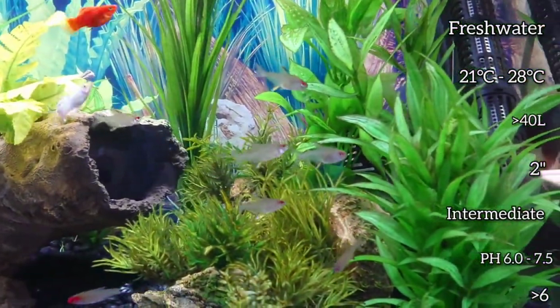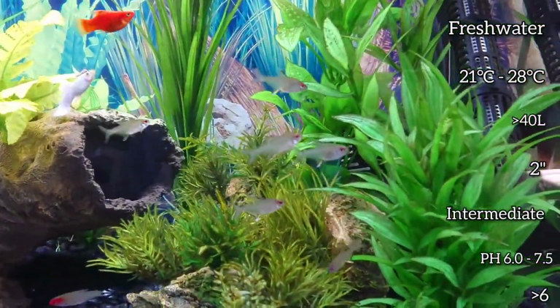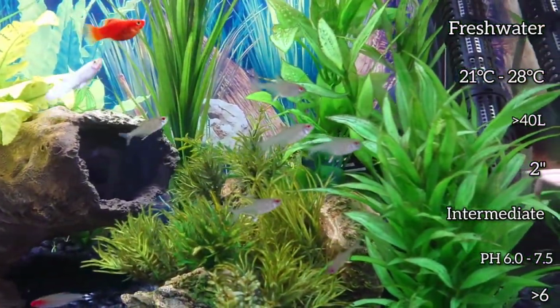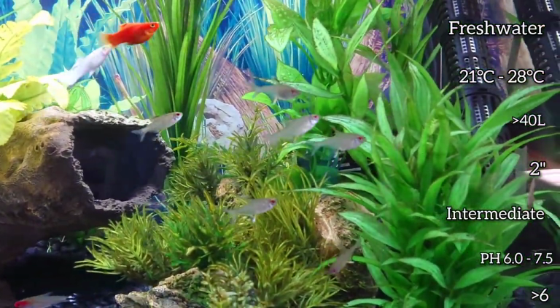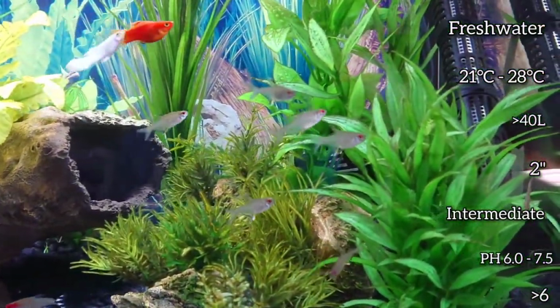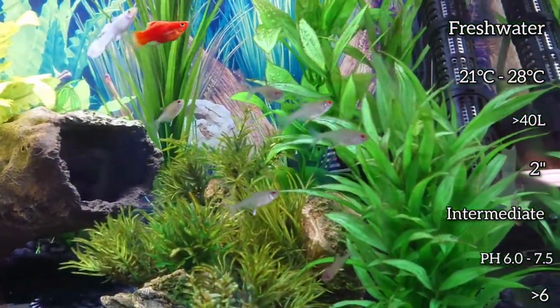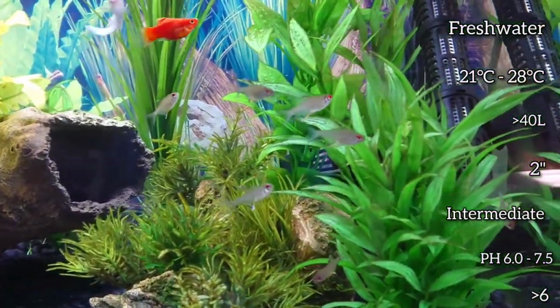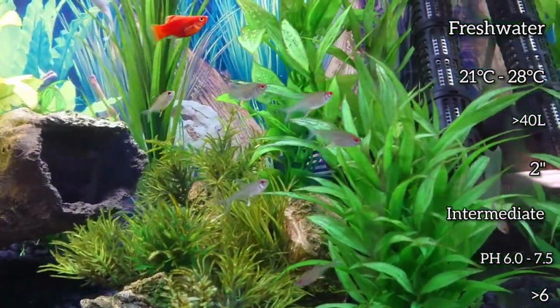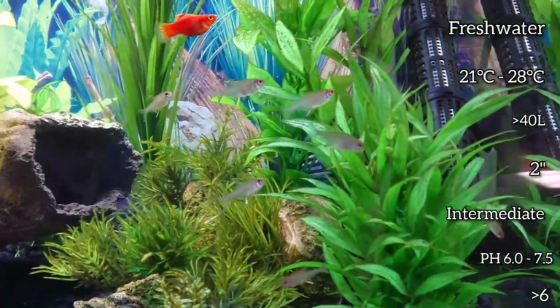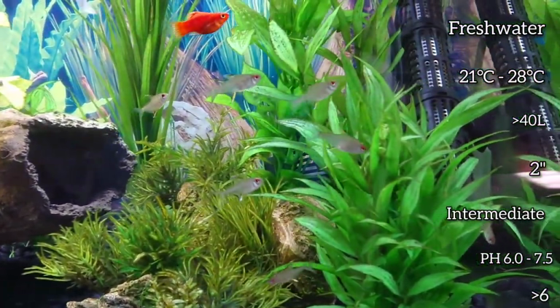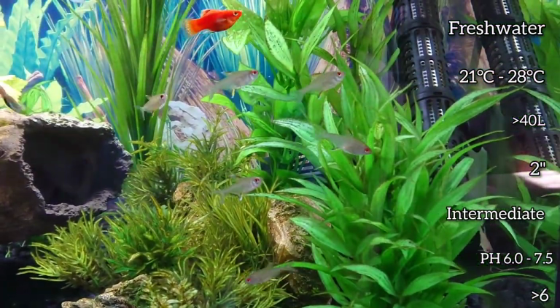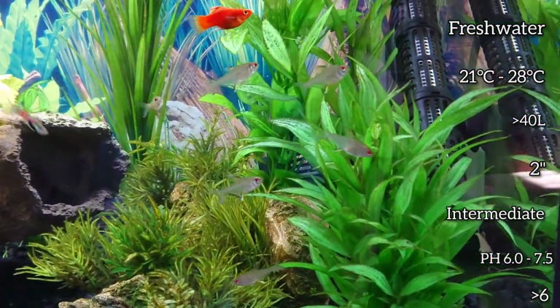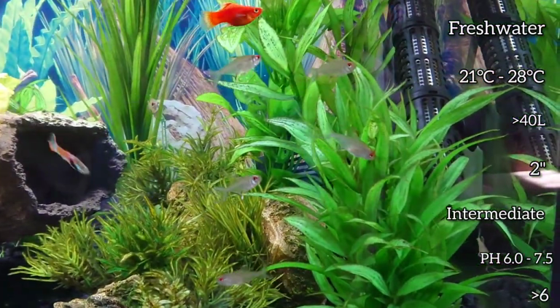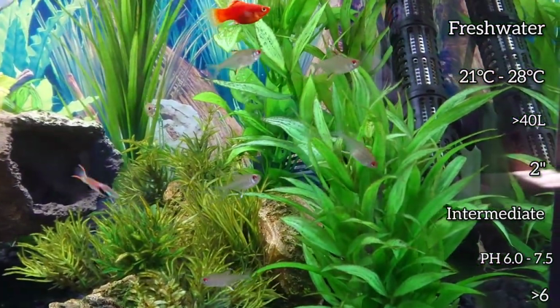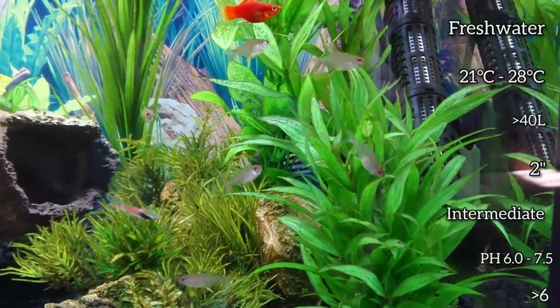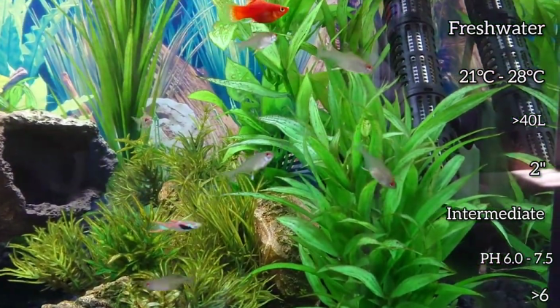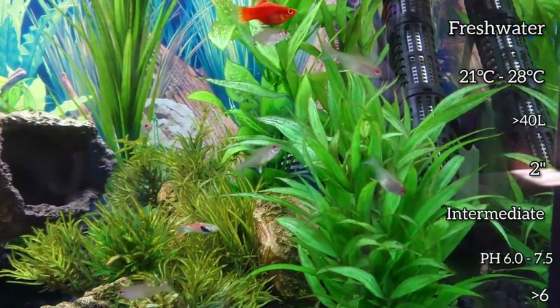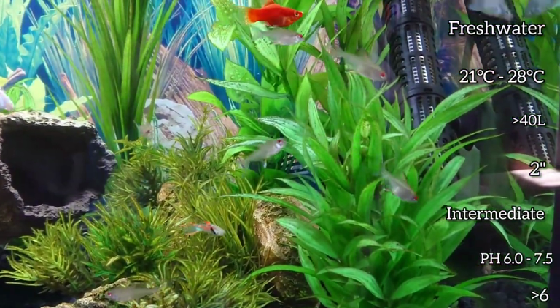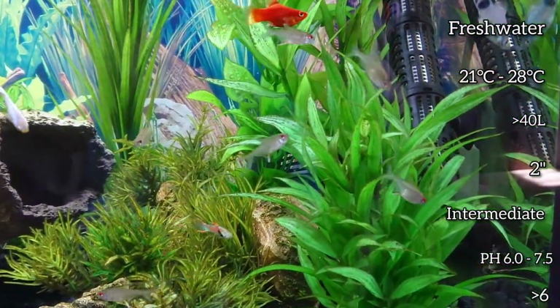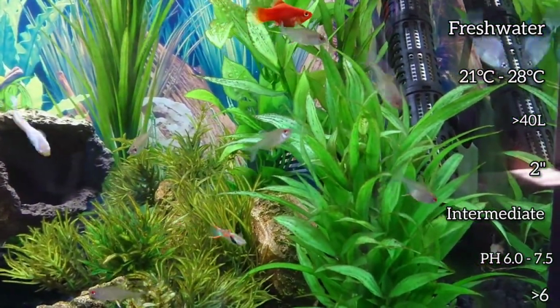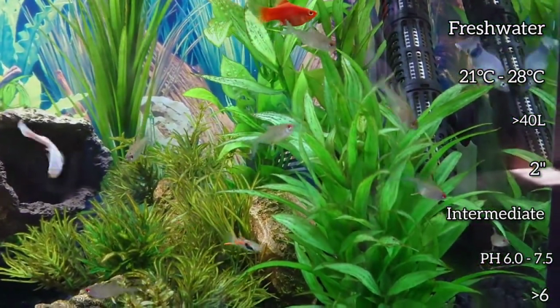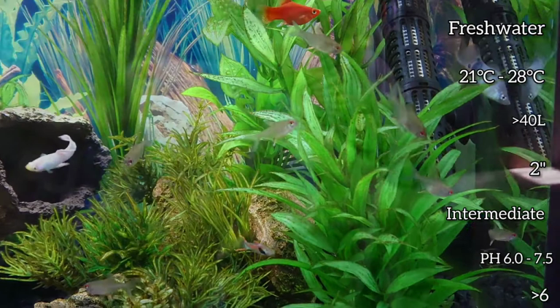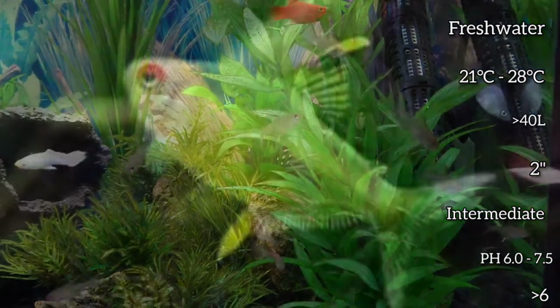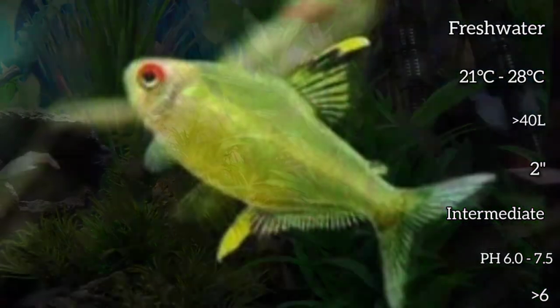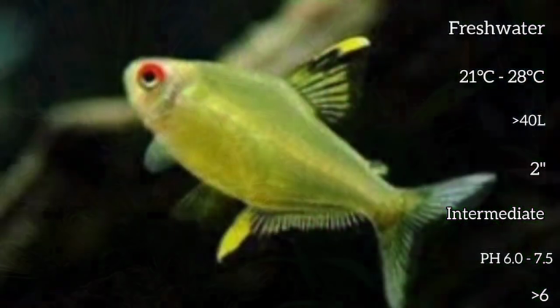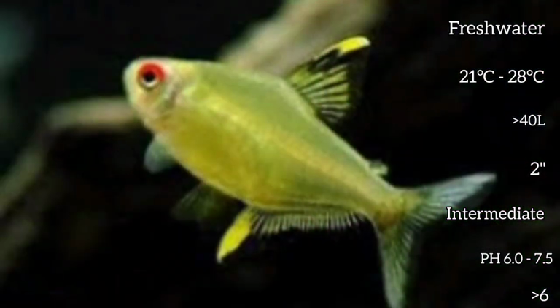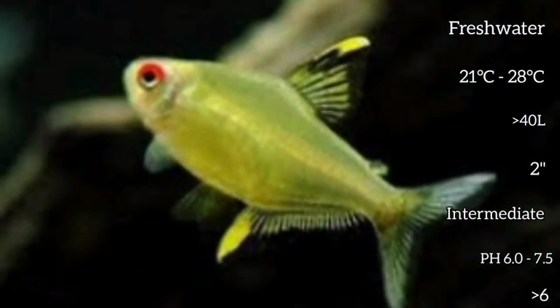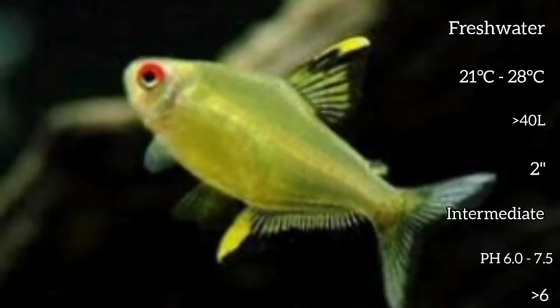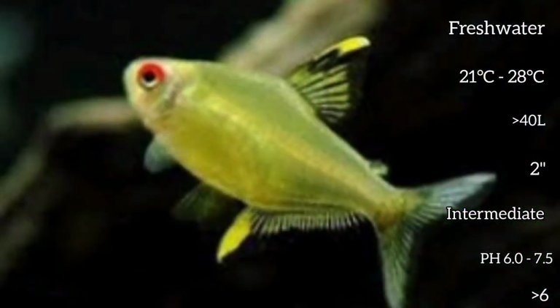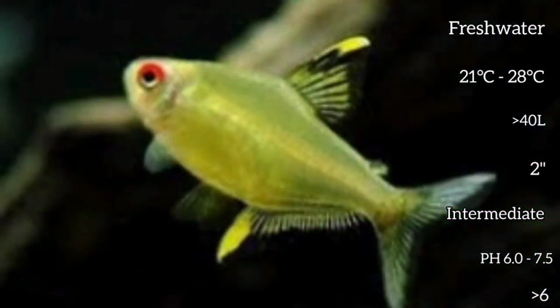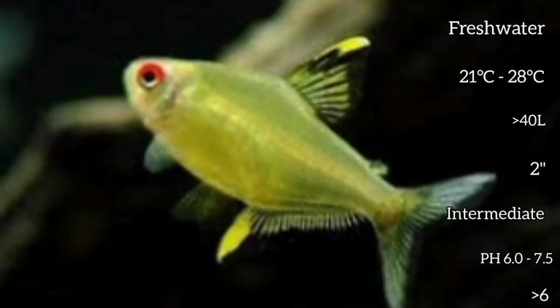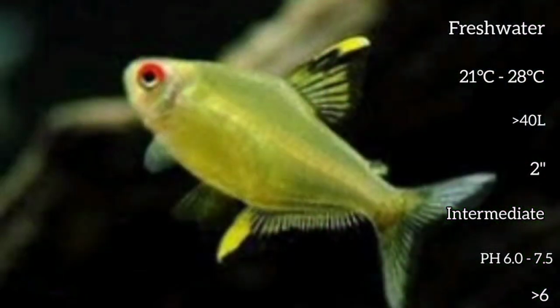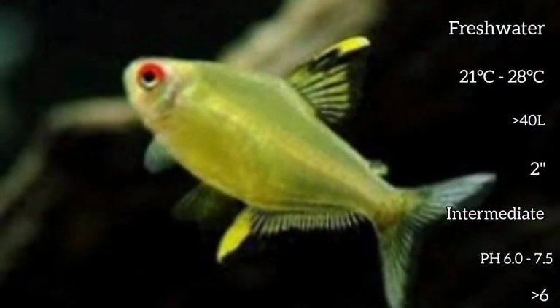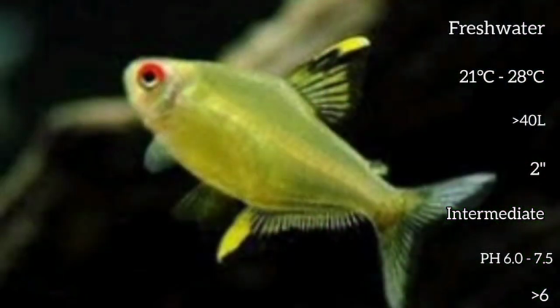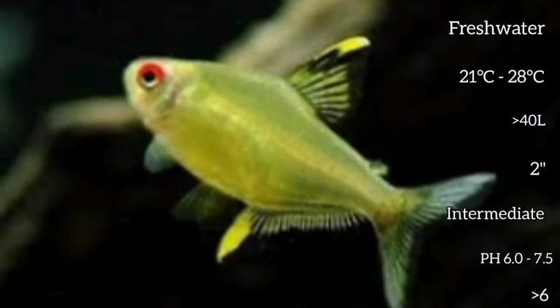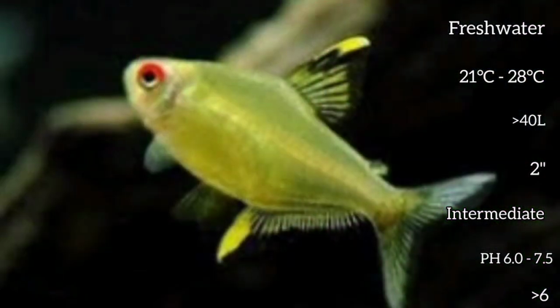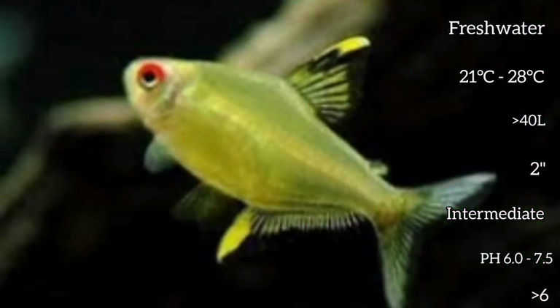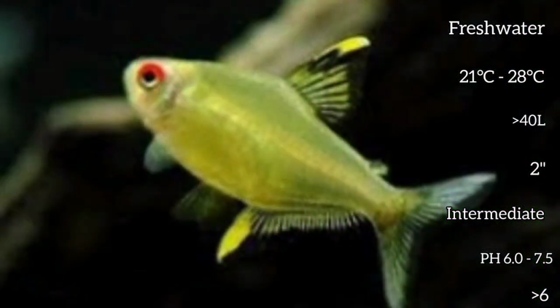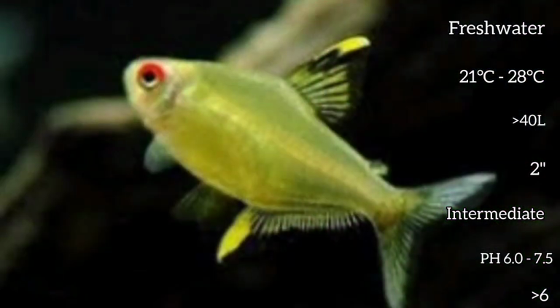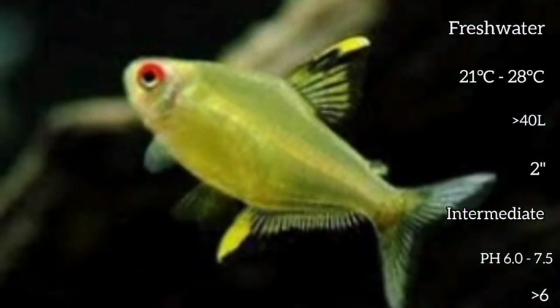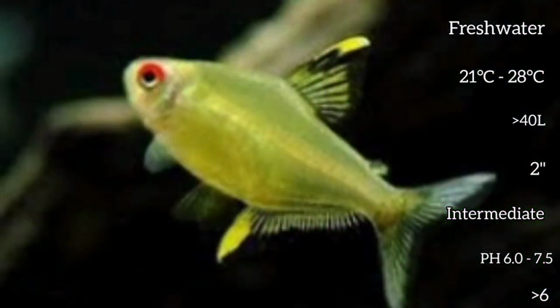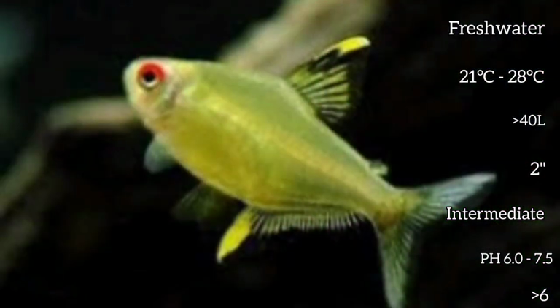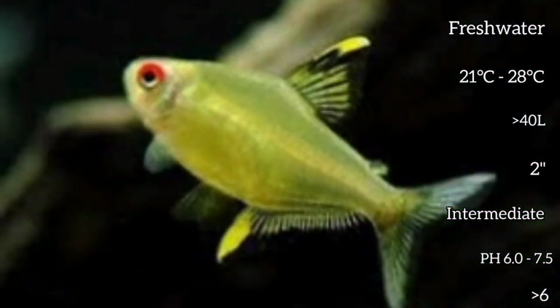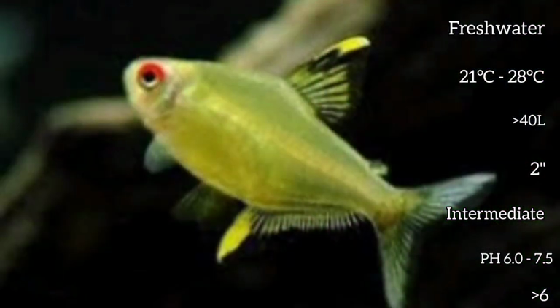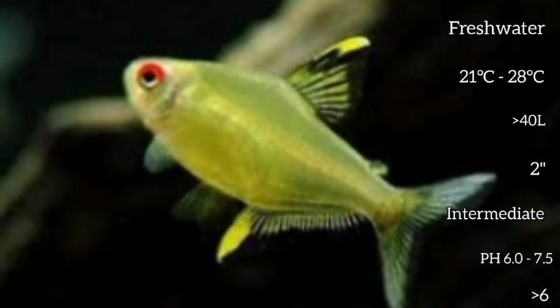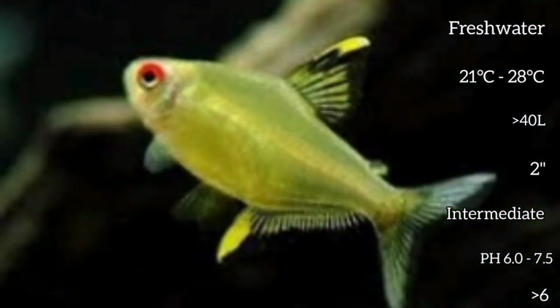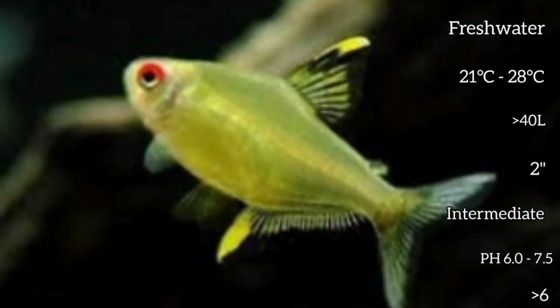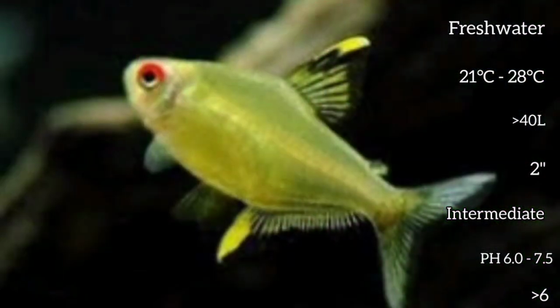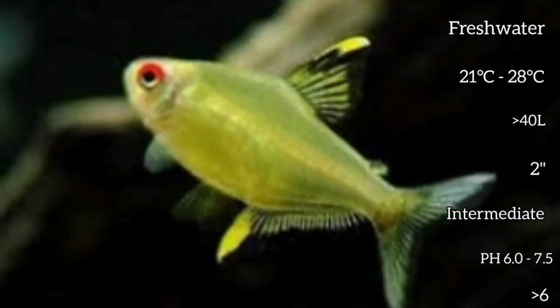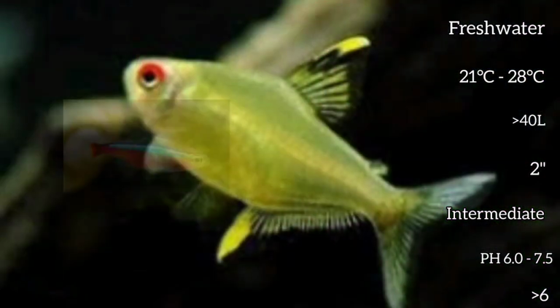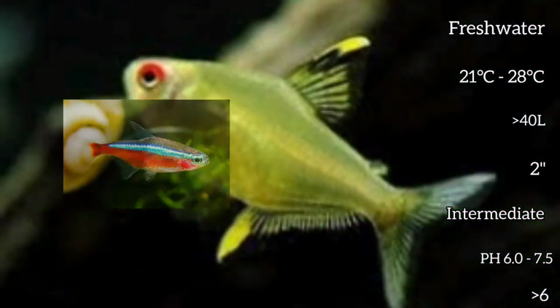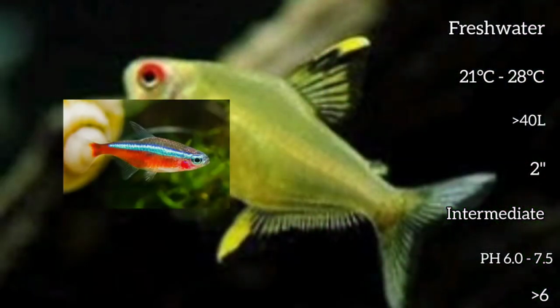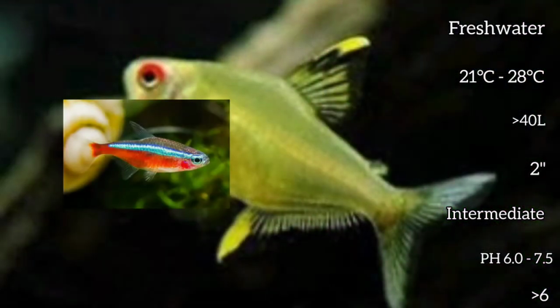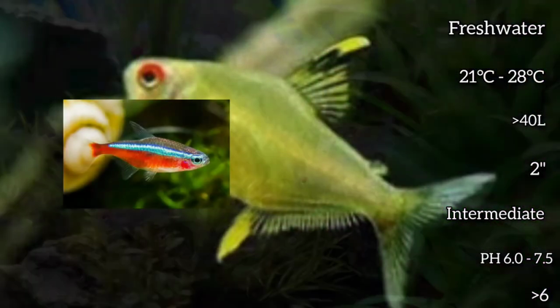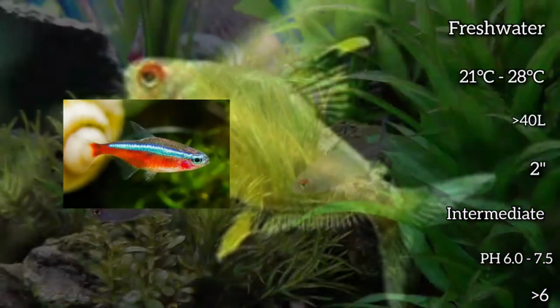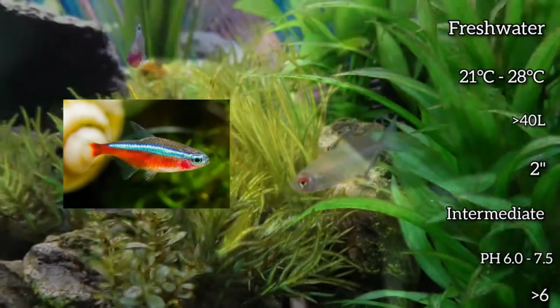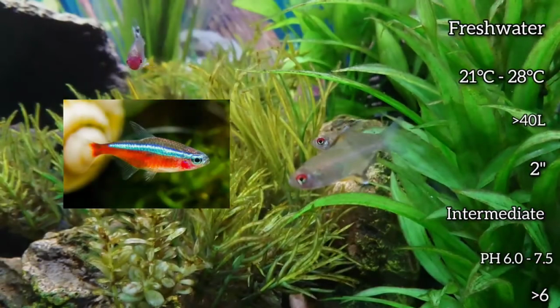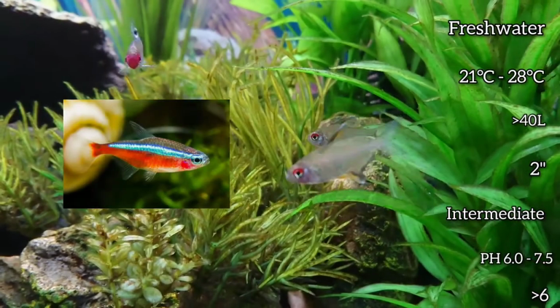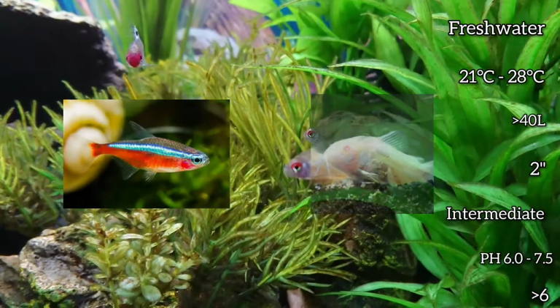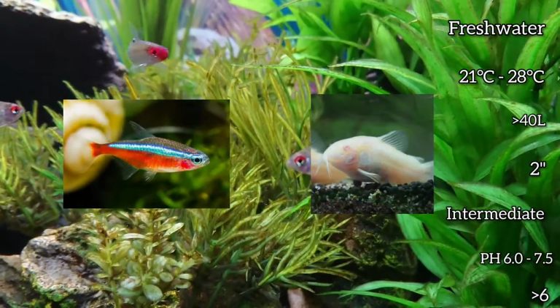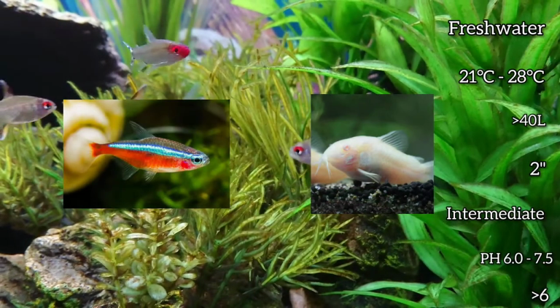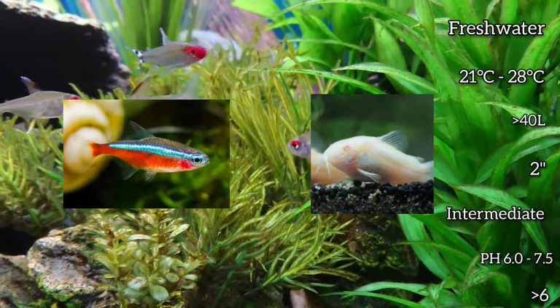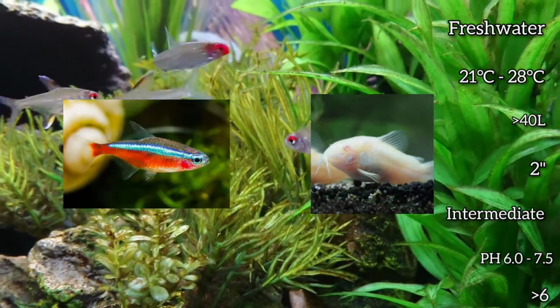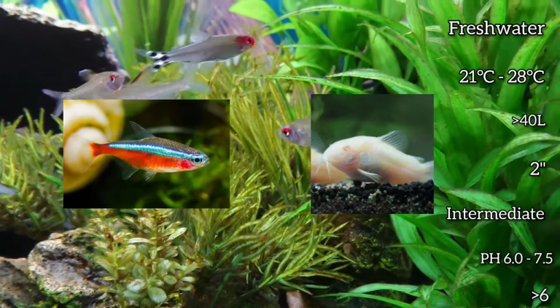They co-exist well with other peaceful fish of similar size, like other tetras and Corydoras.